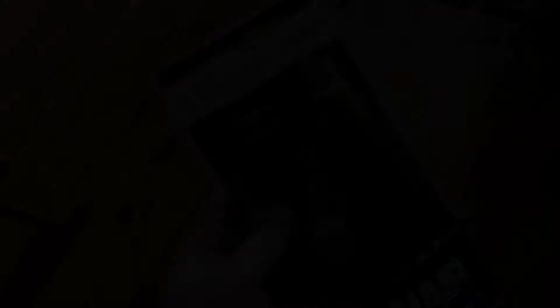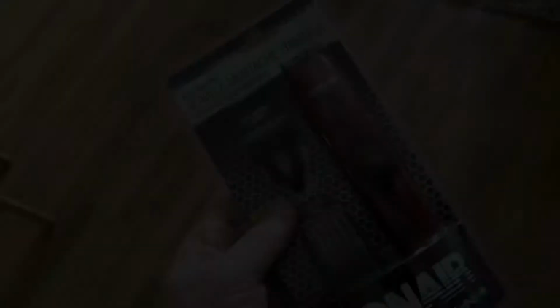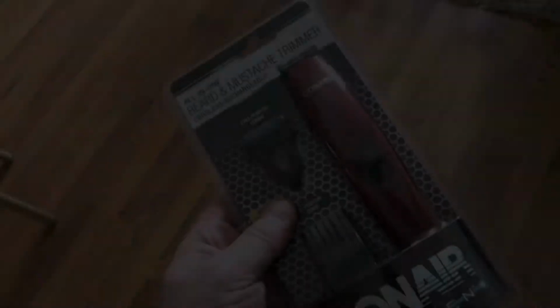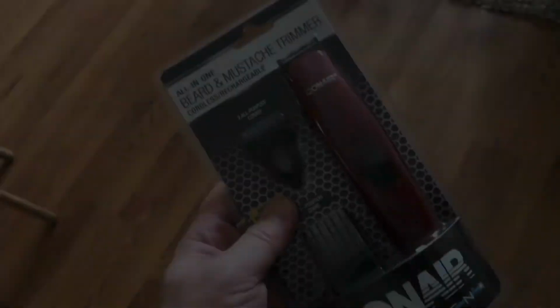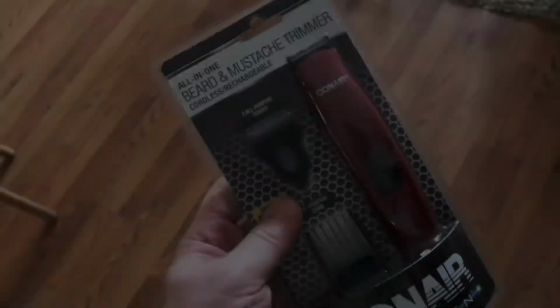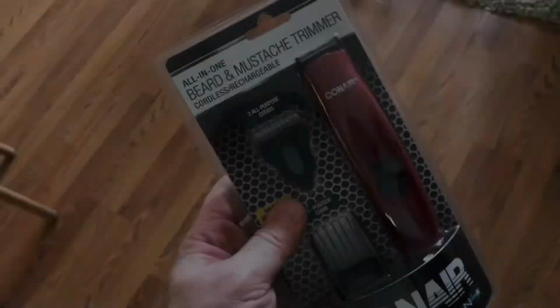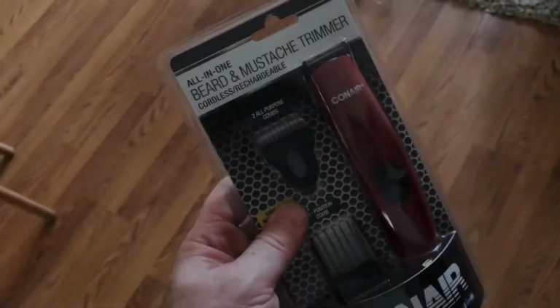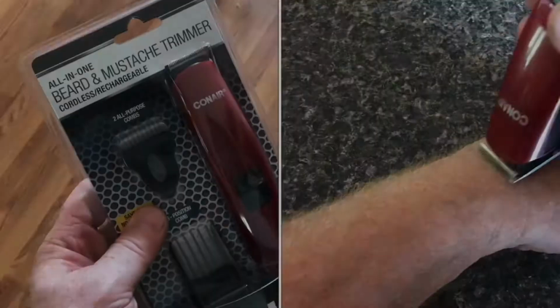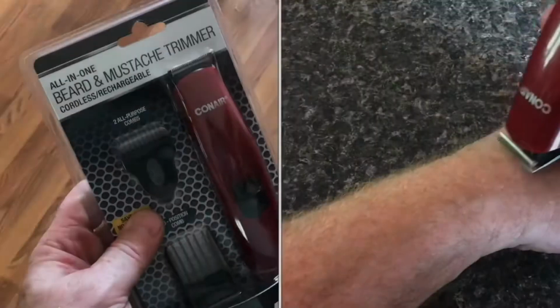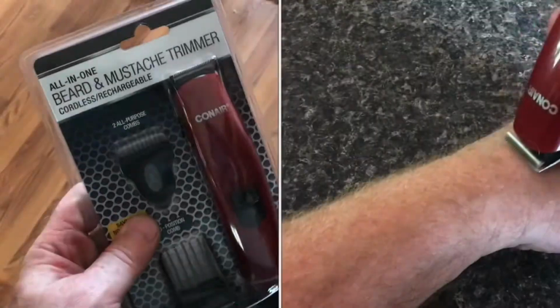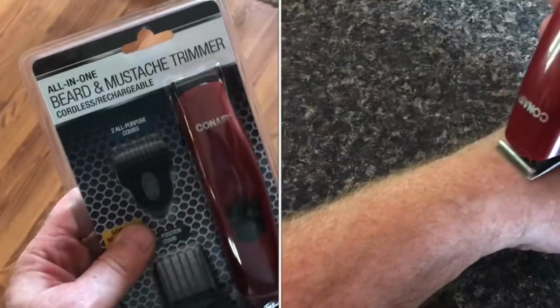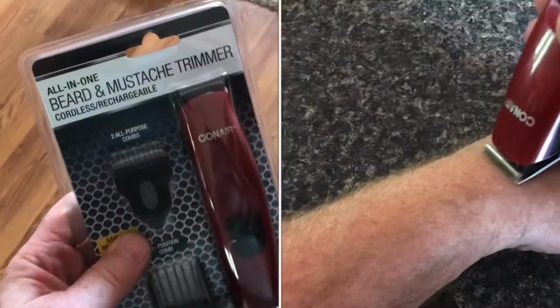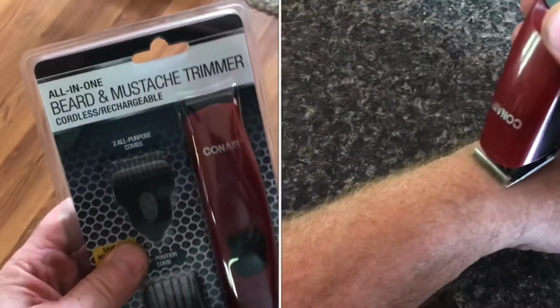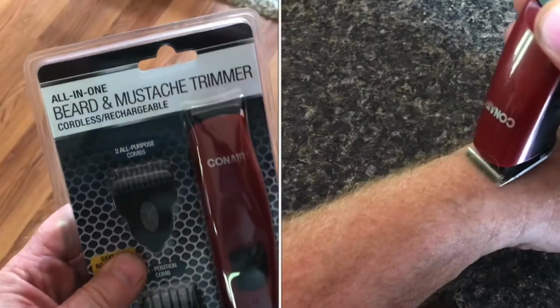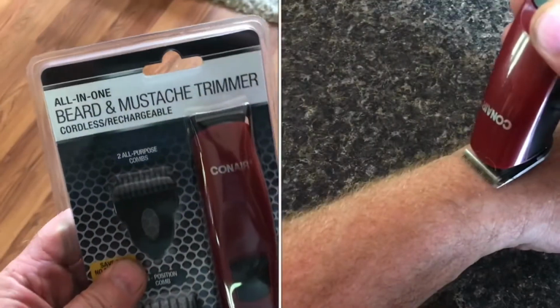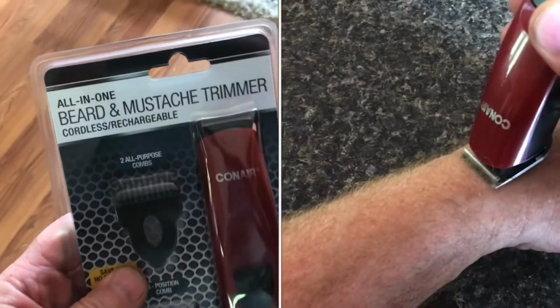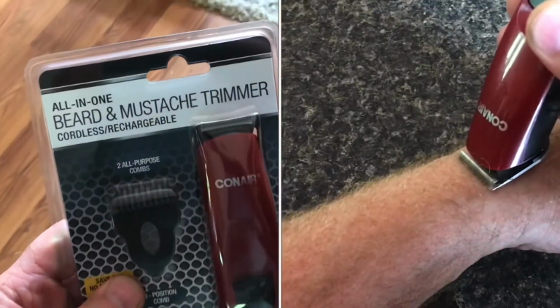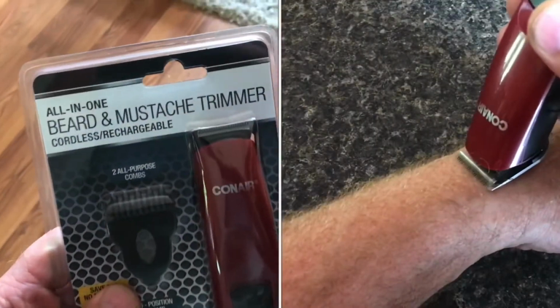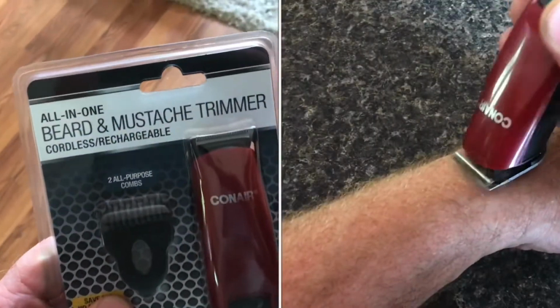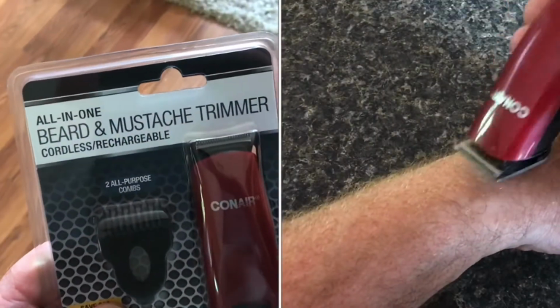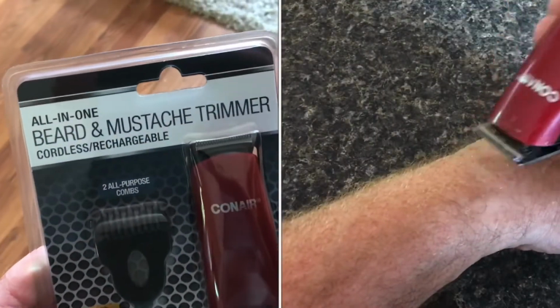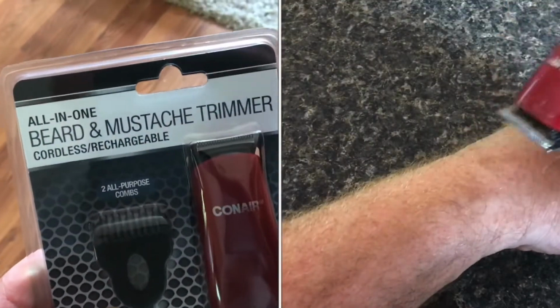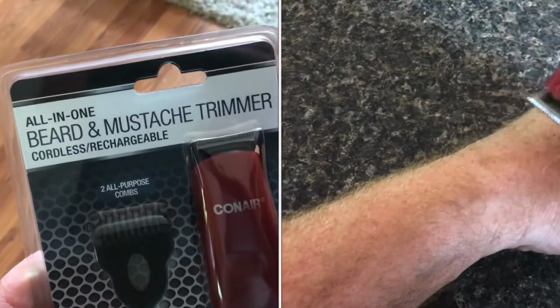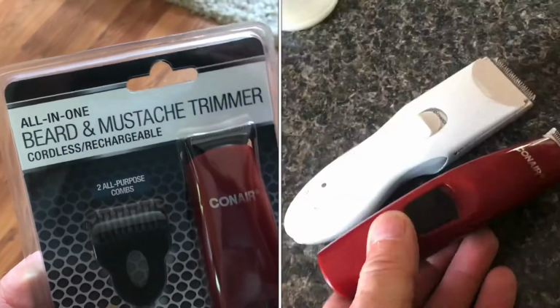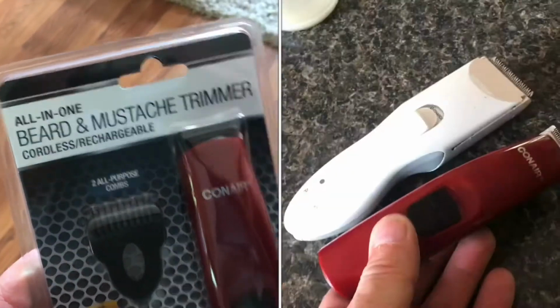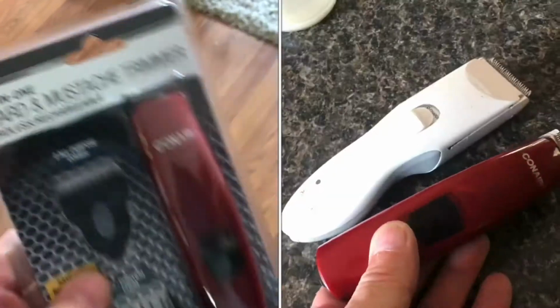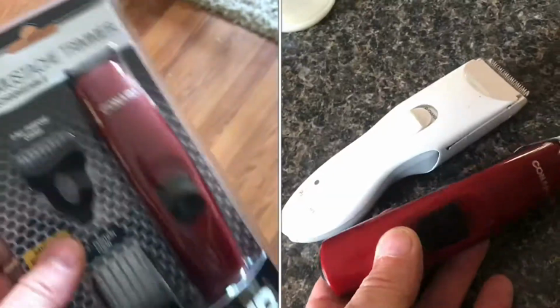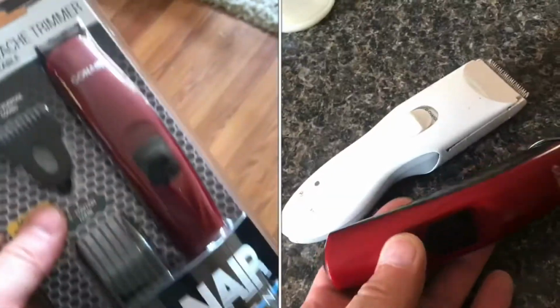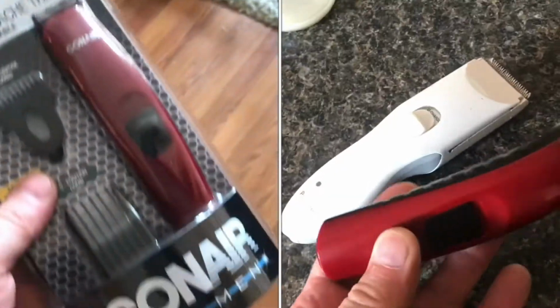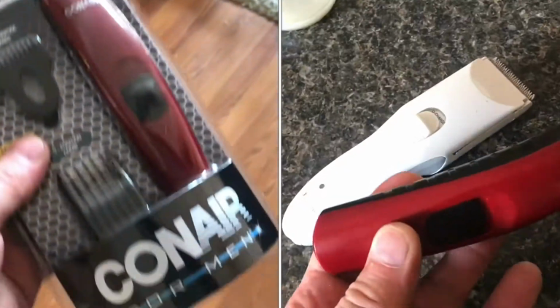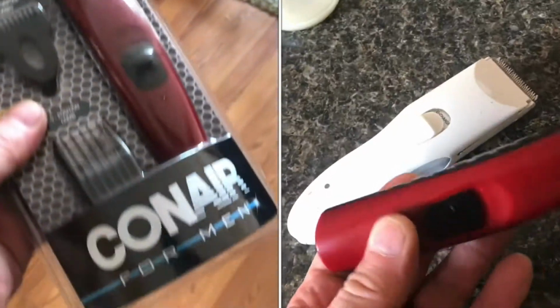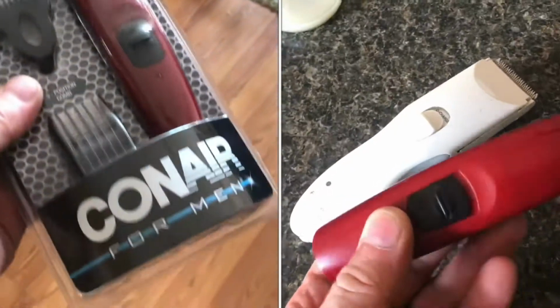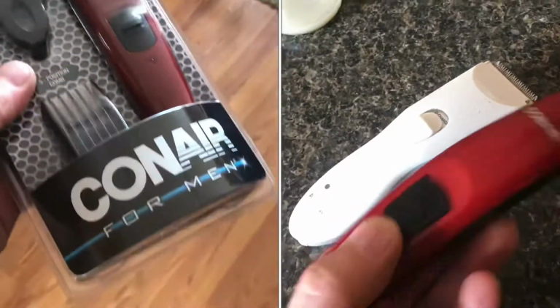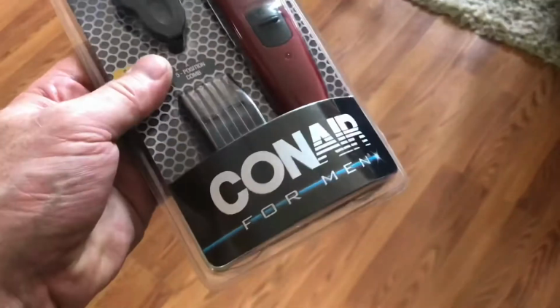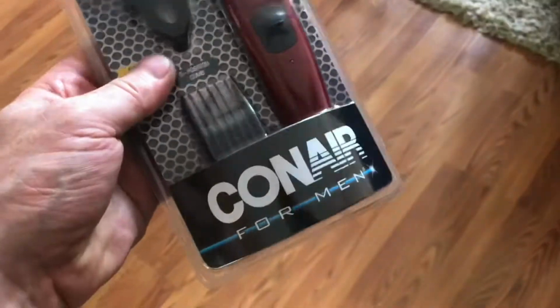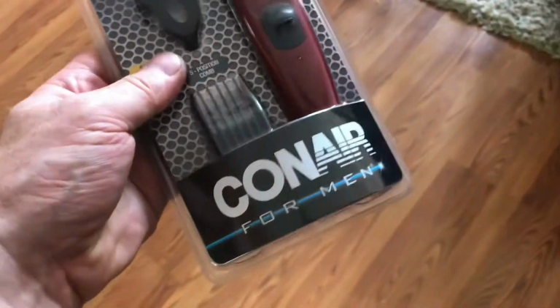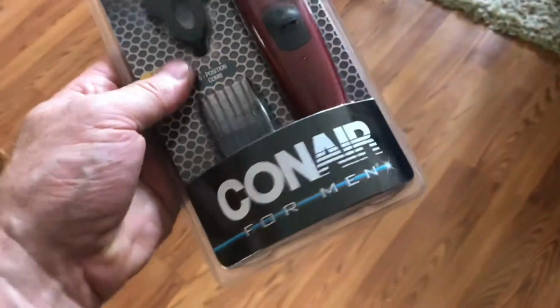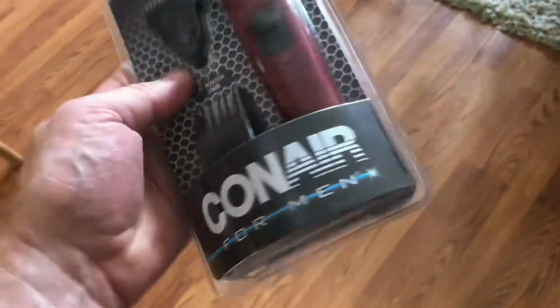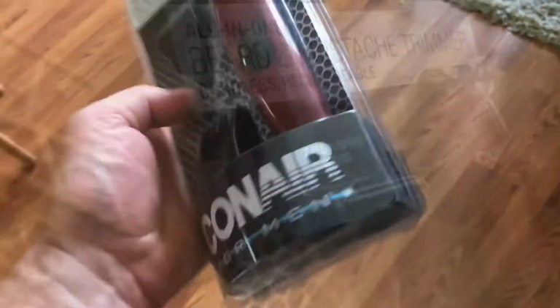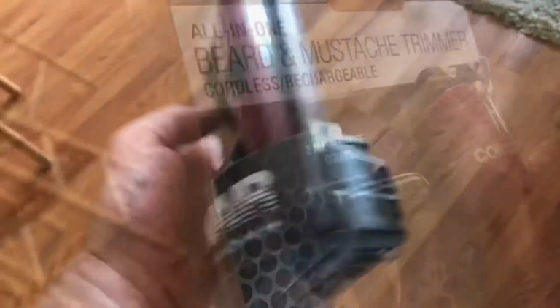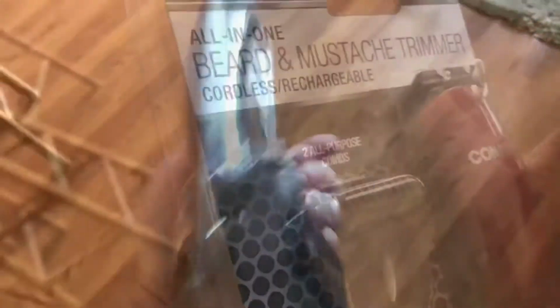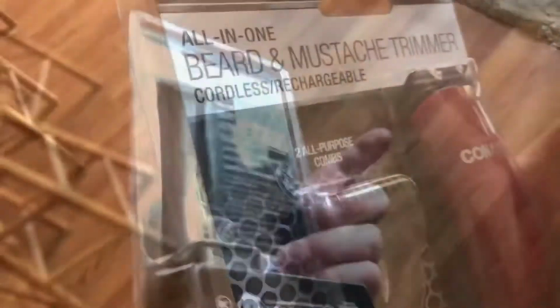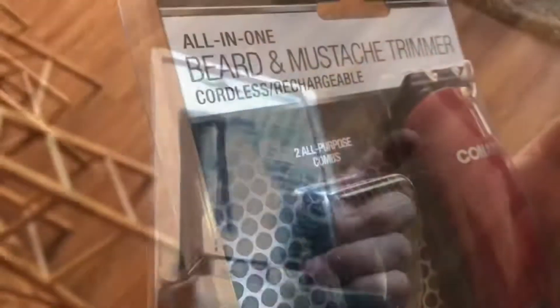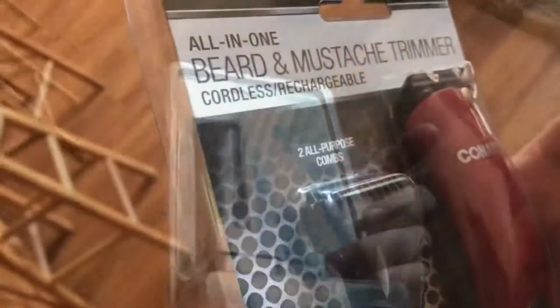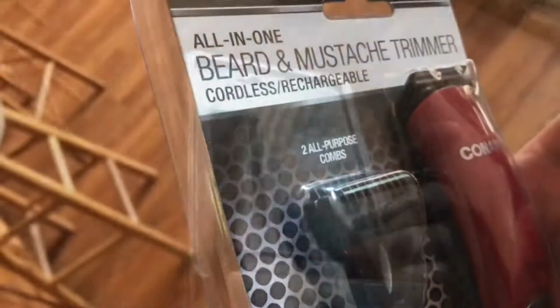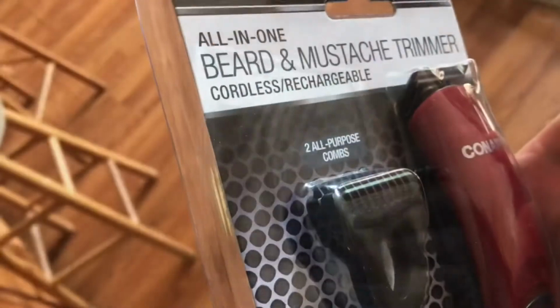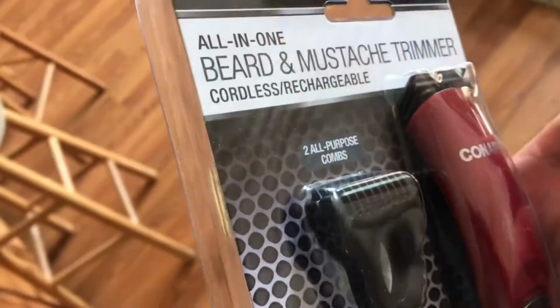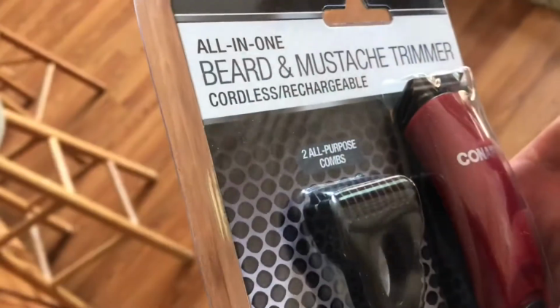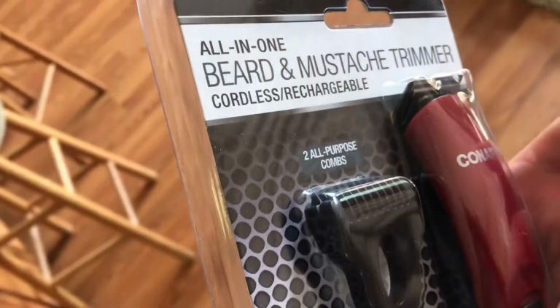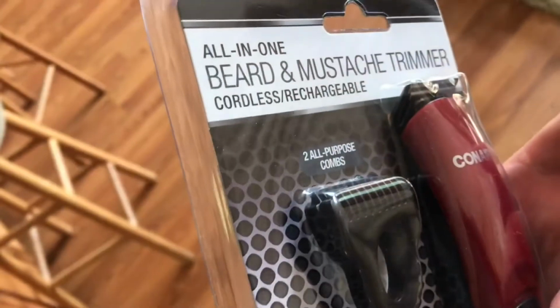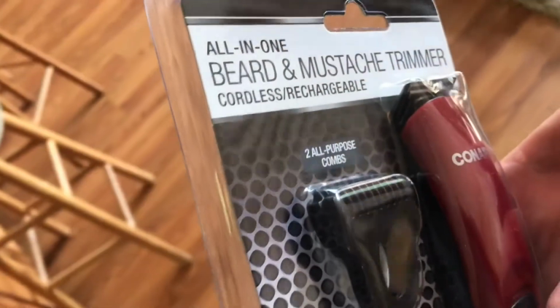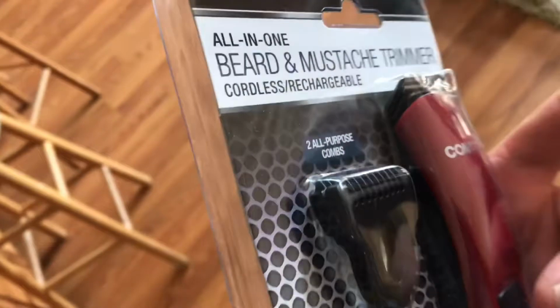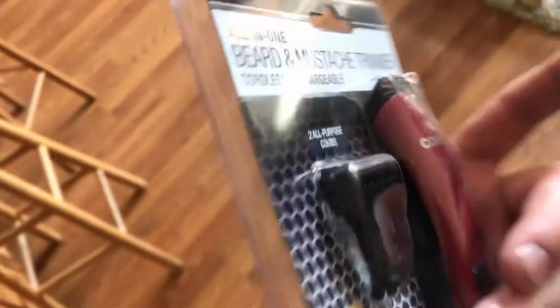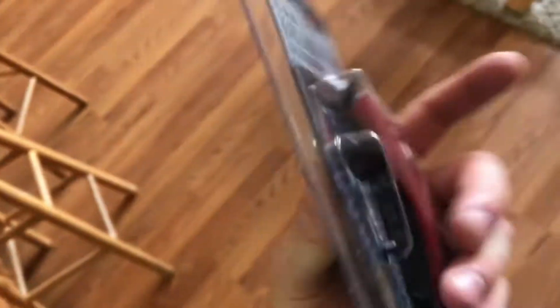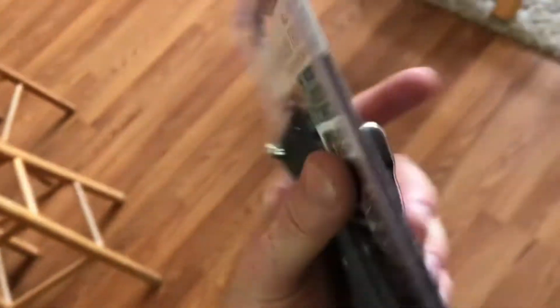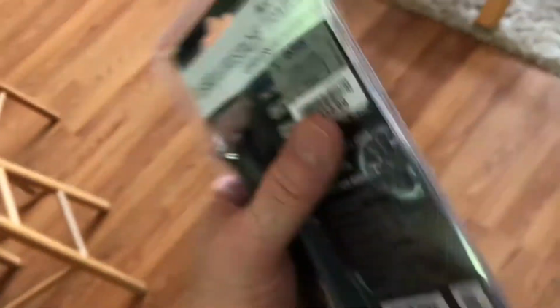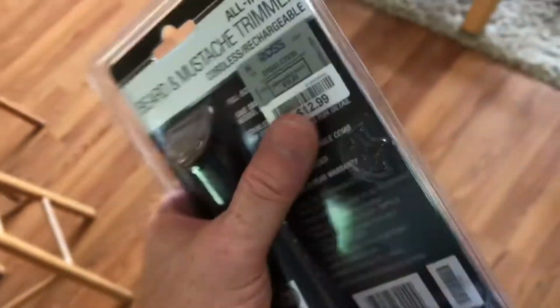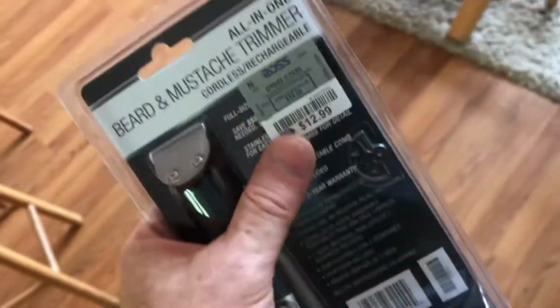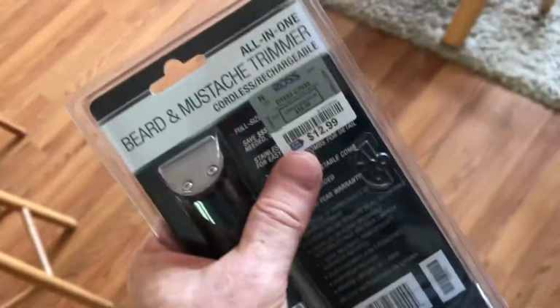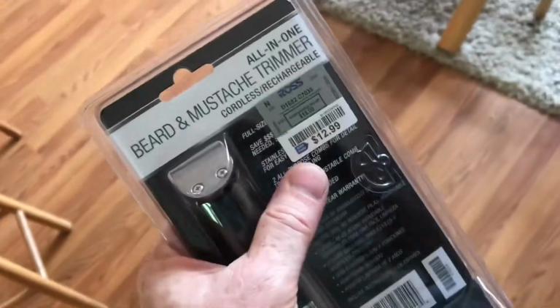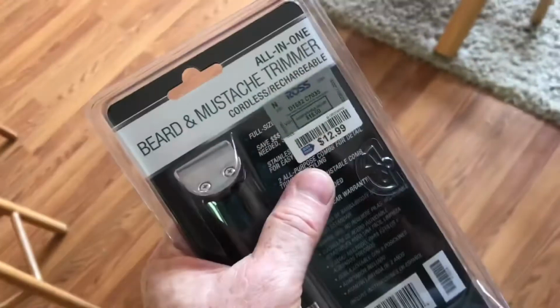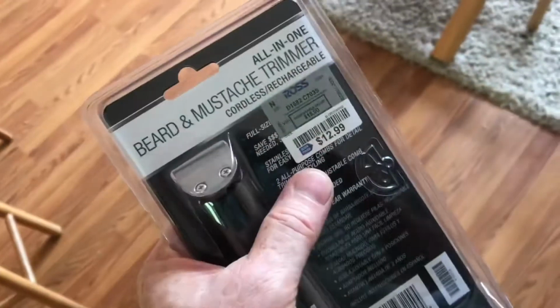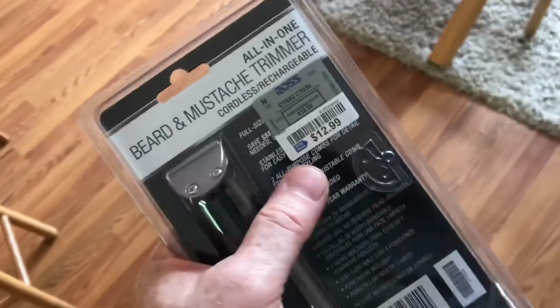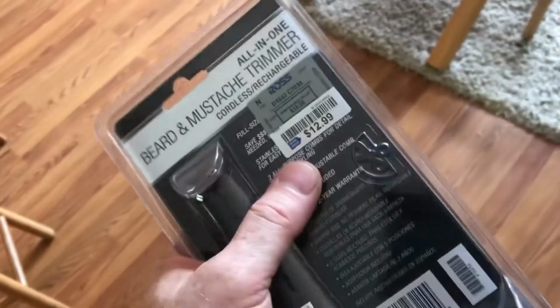We're going to review this beard and mustache trimmer from Conair. This one has rechargeable batteries and was about $13.